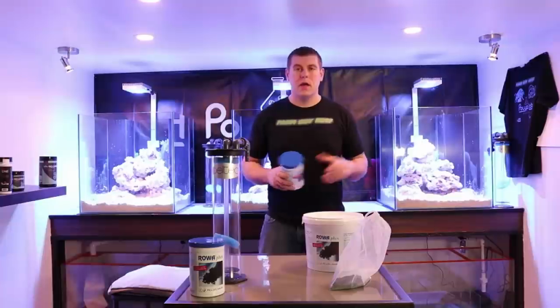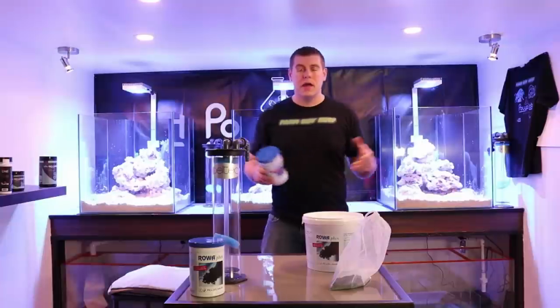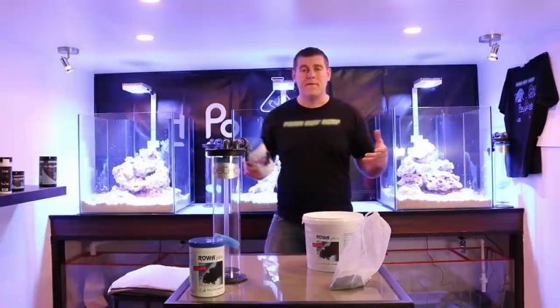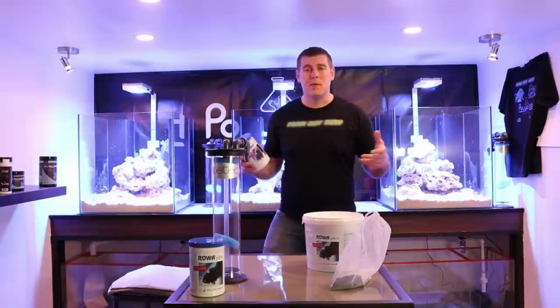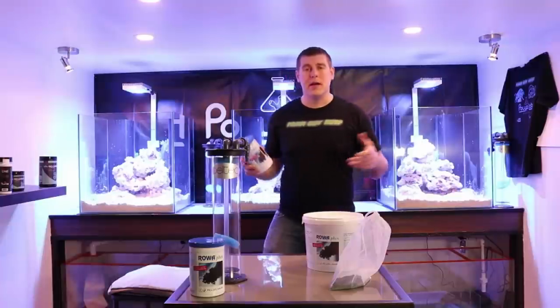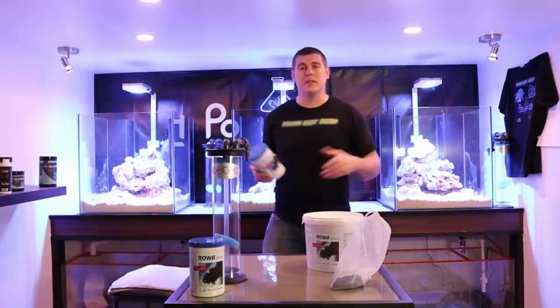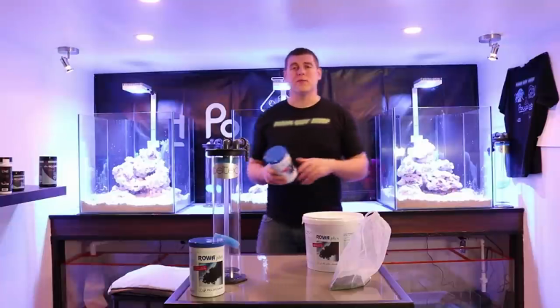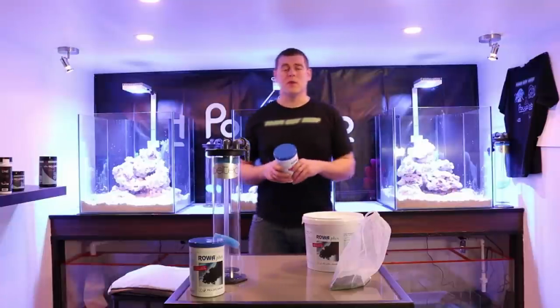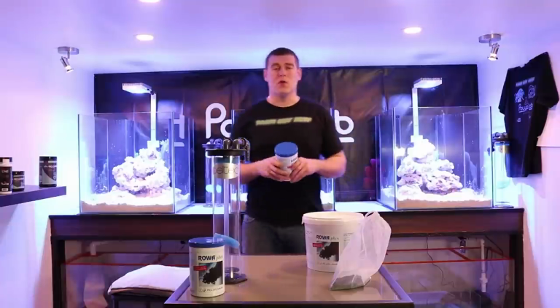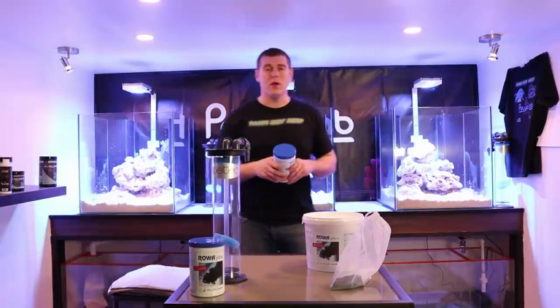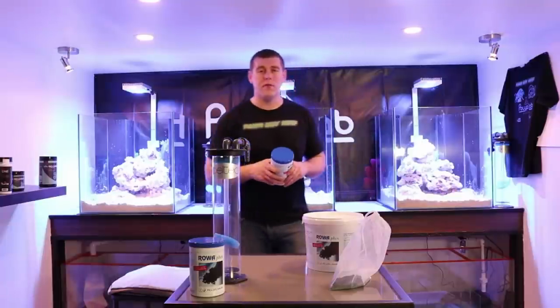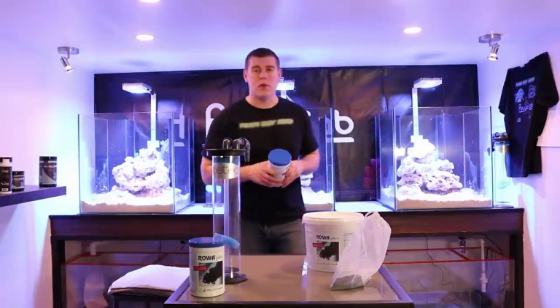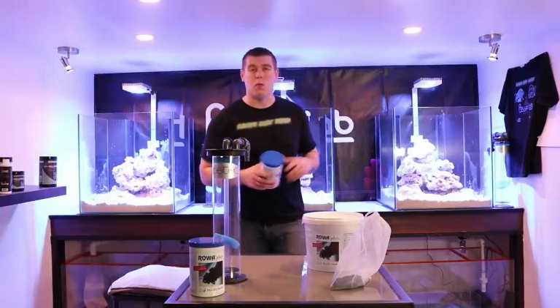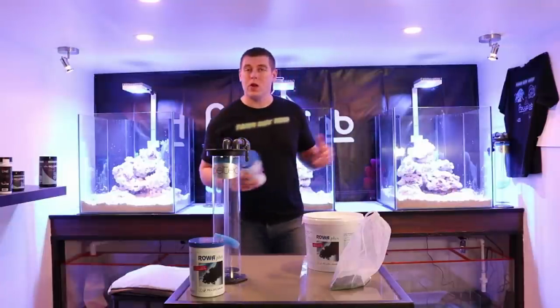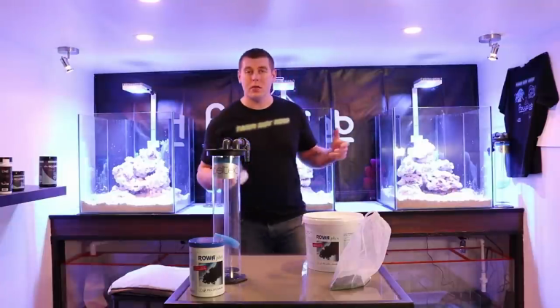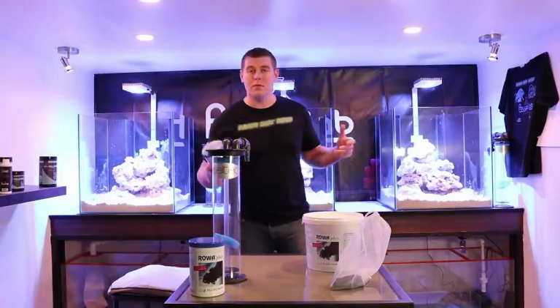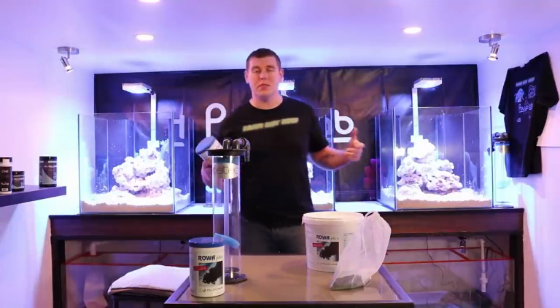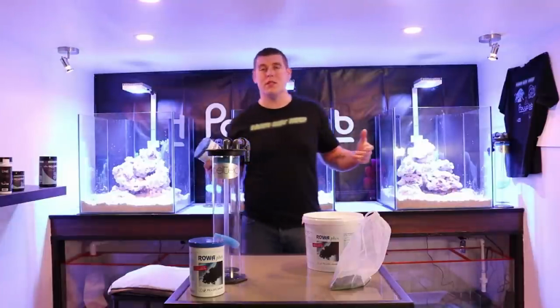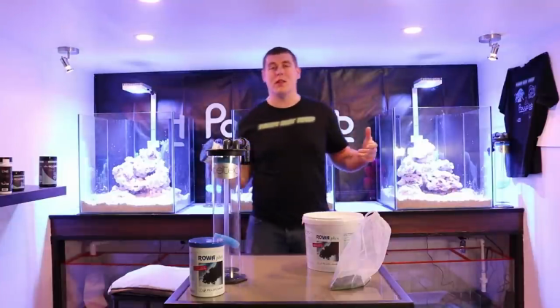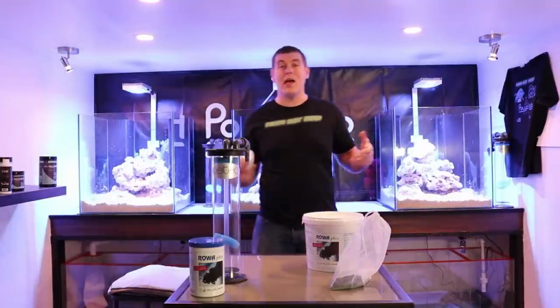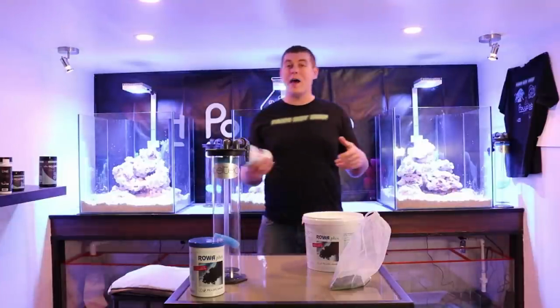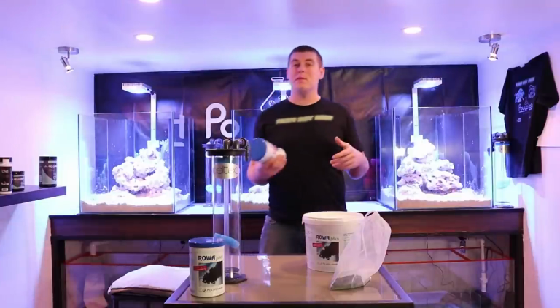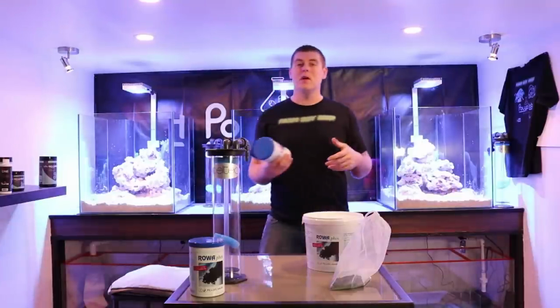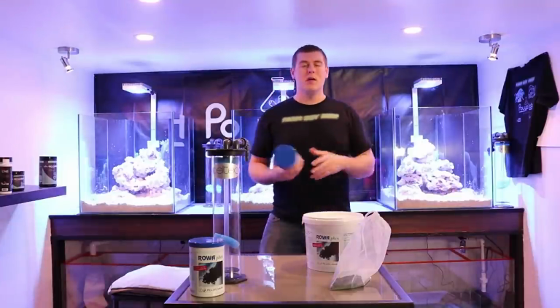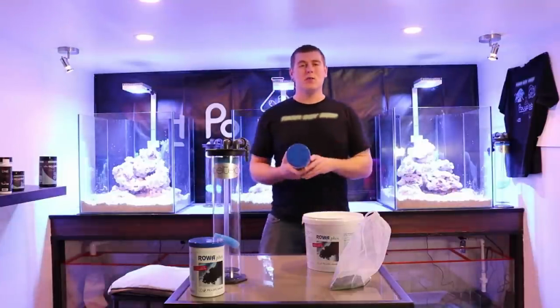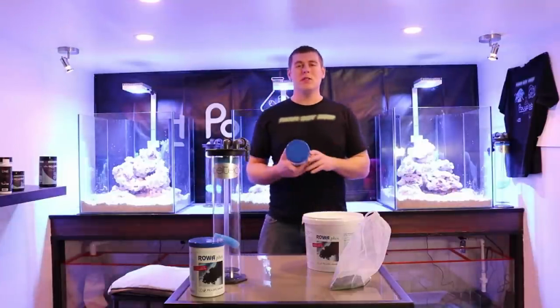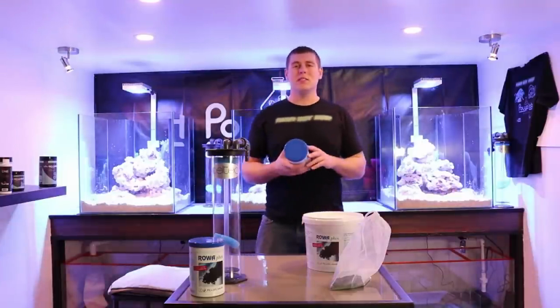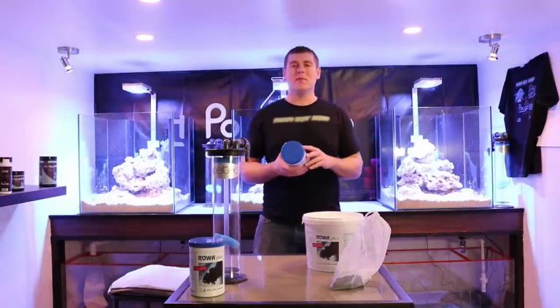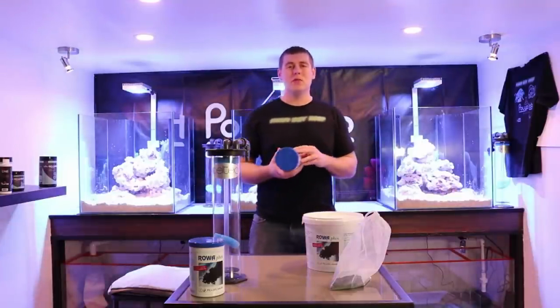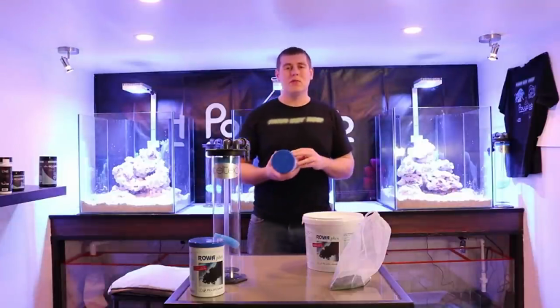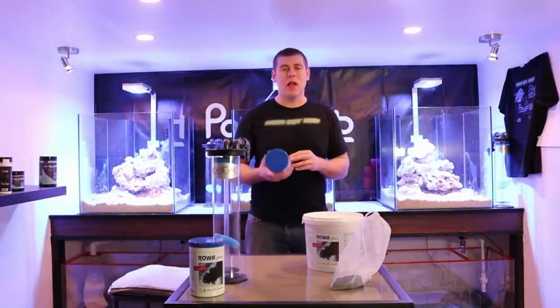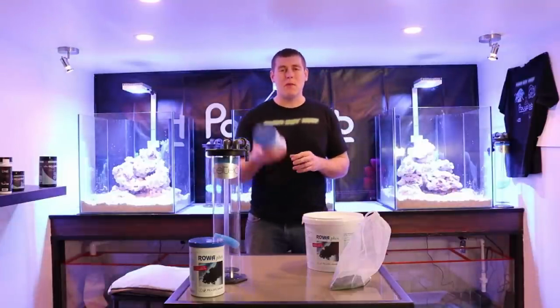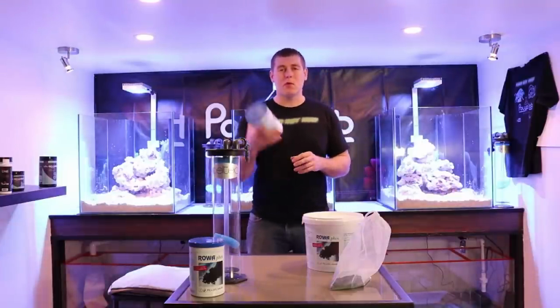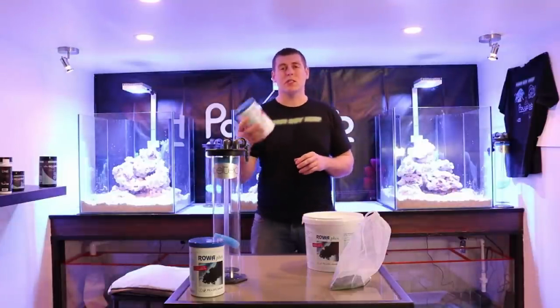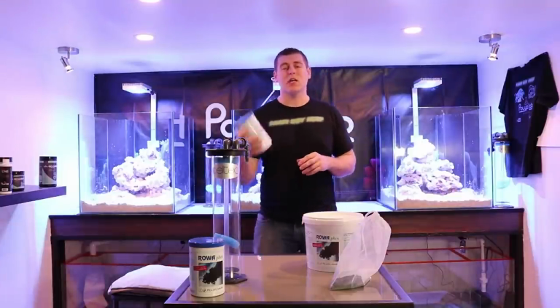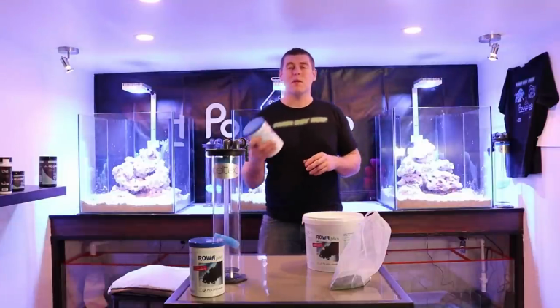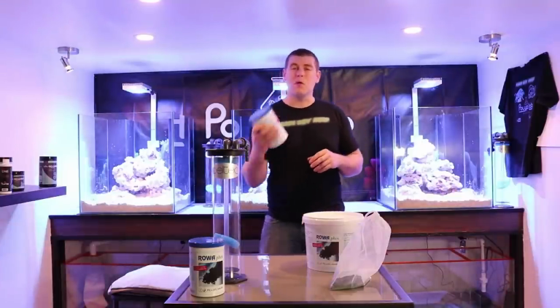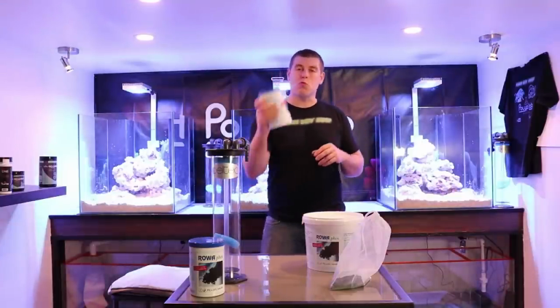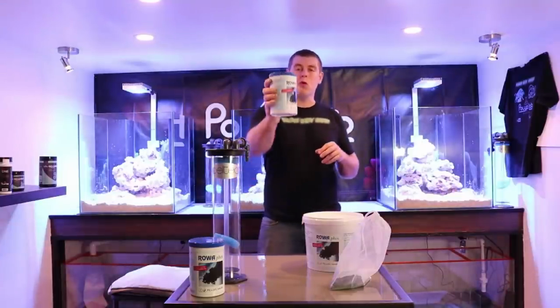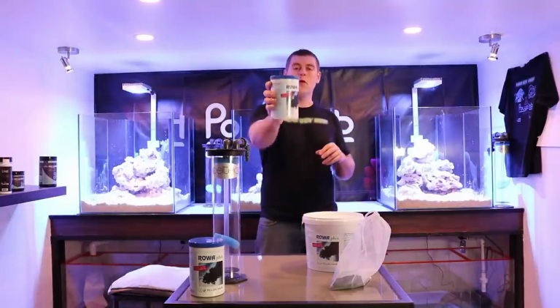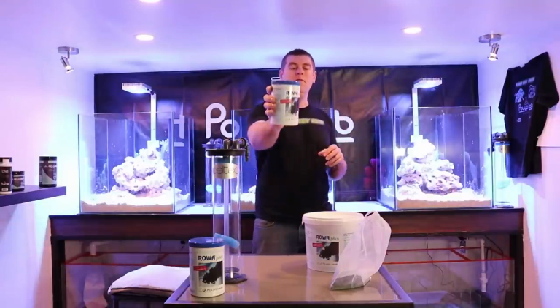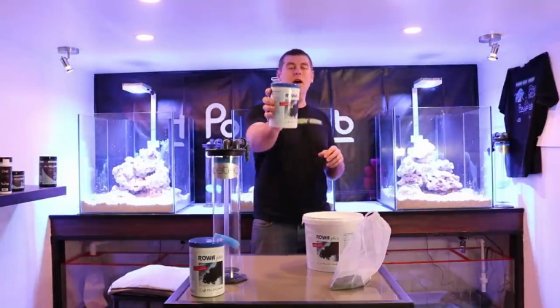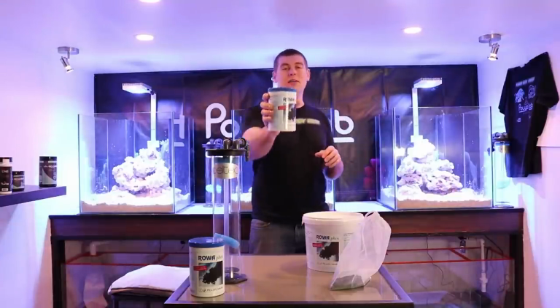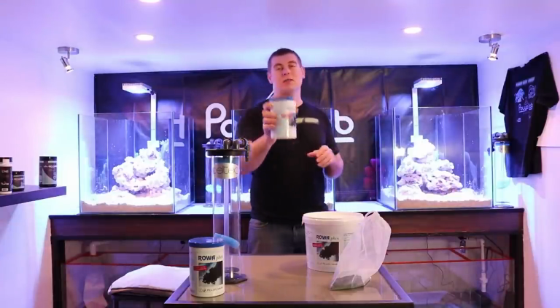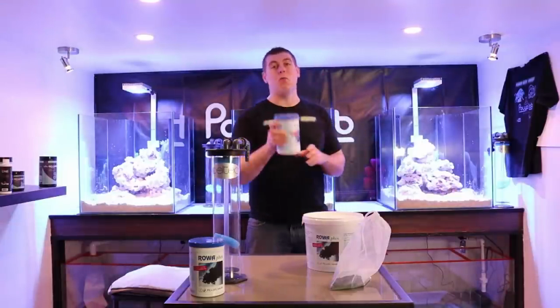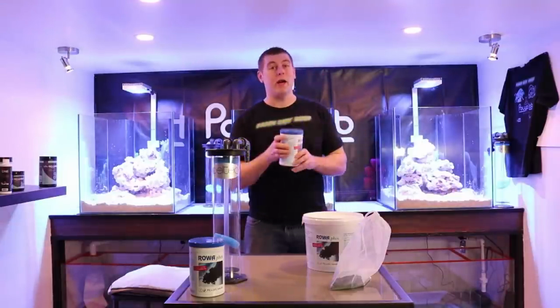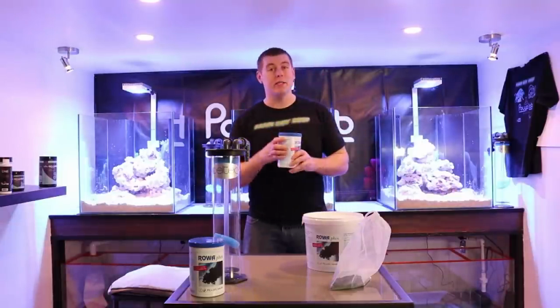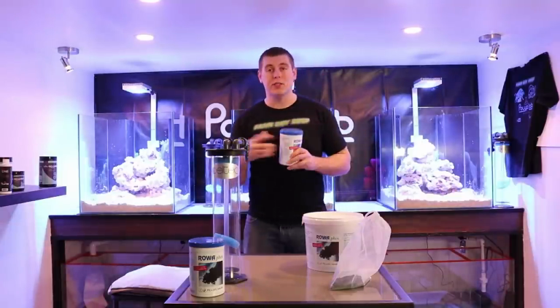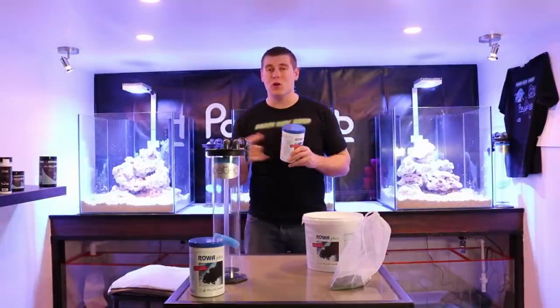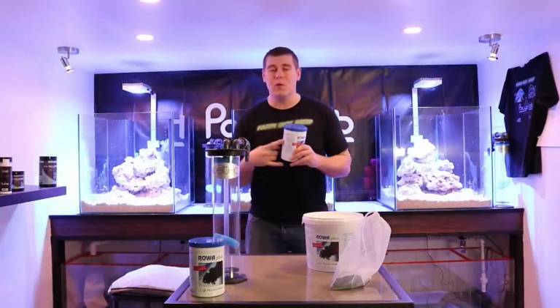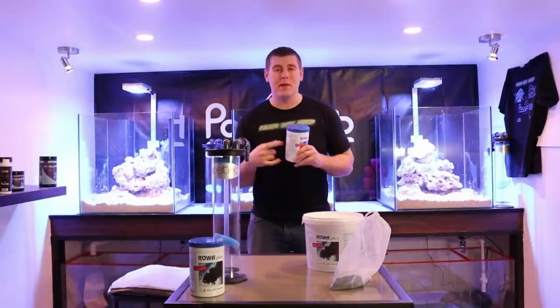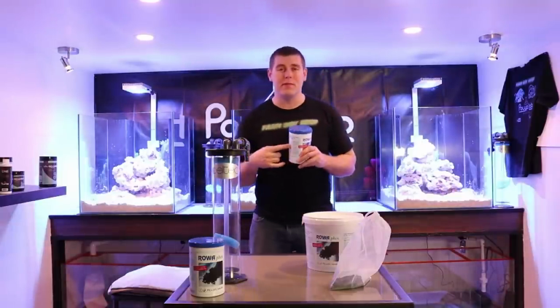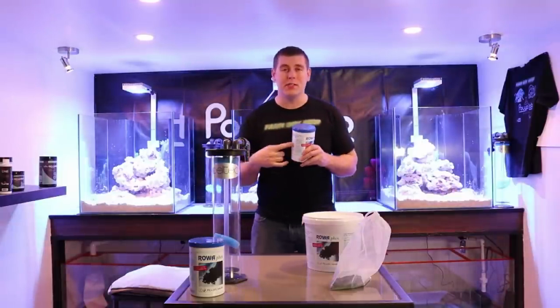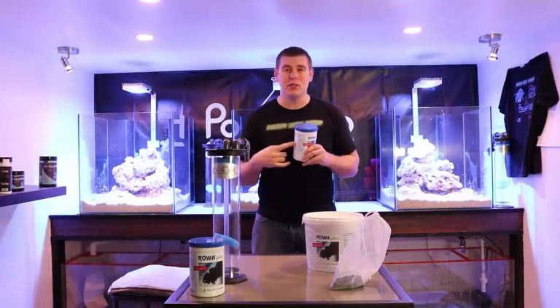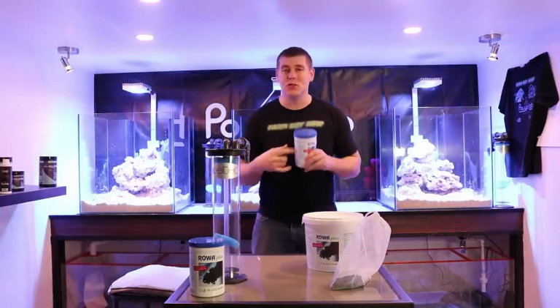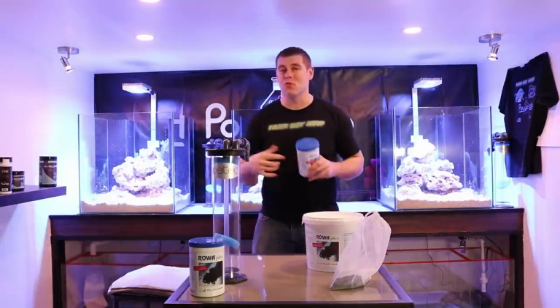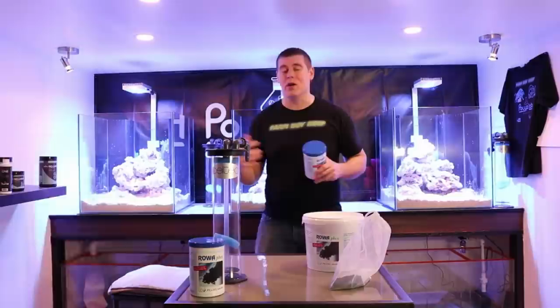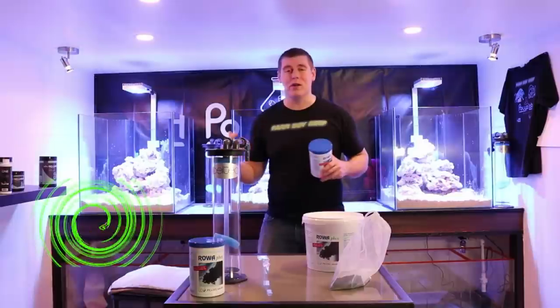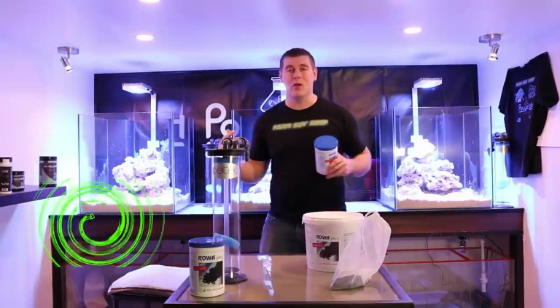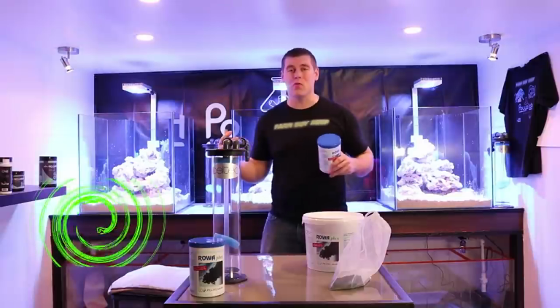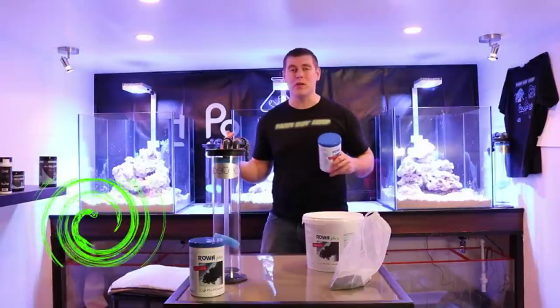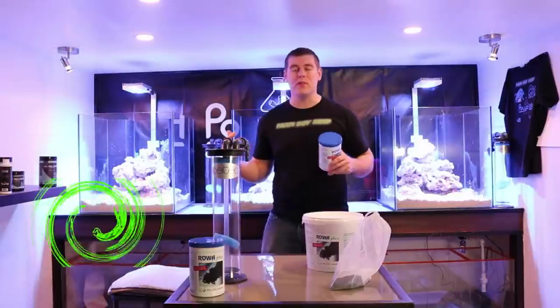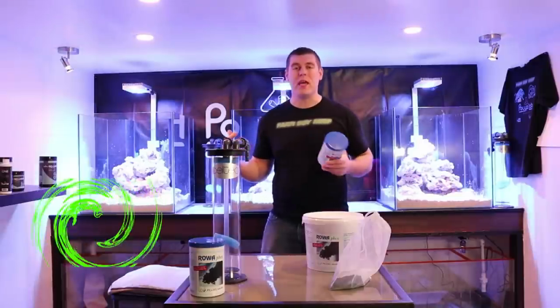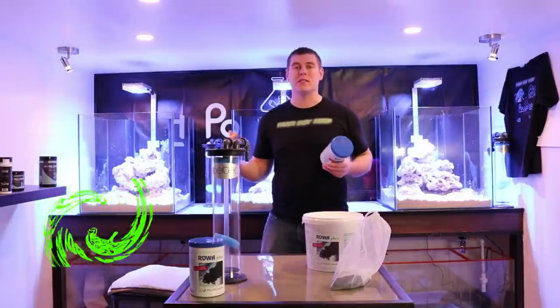Hey farm hands, farm boy Roof here, welcome to the lab. In this episode of the lab we're going to talk about RoaFoss and why it's so beneficial to run in our reef tanks.